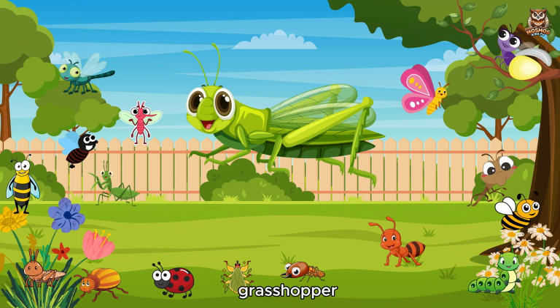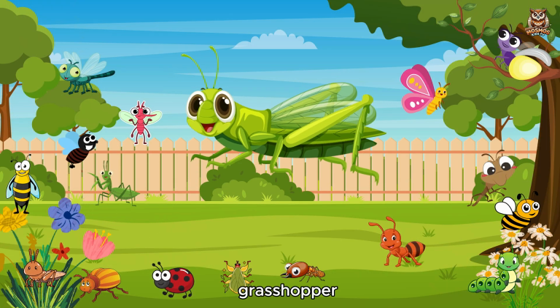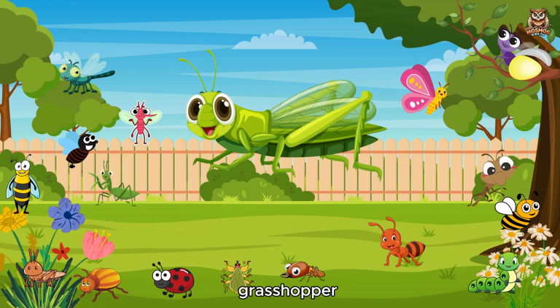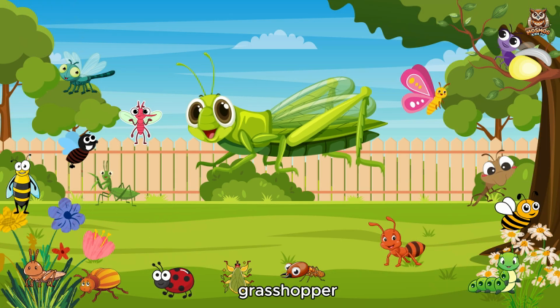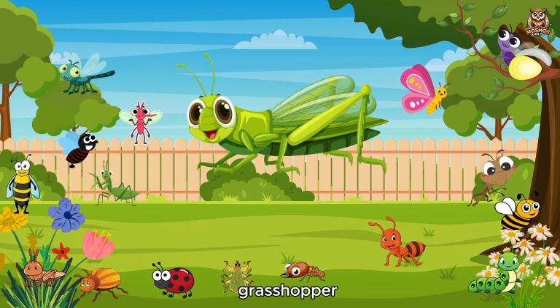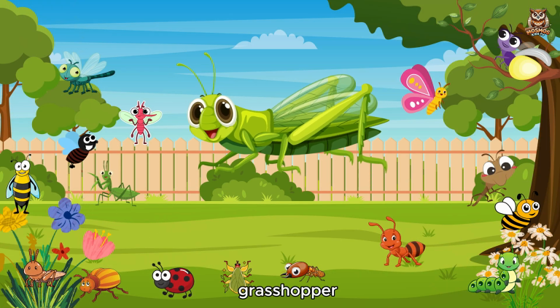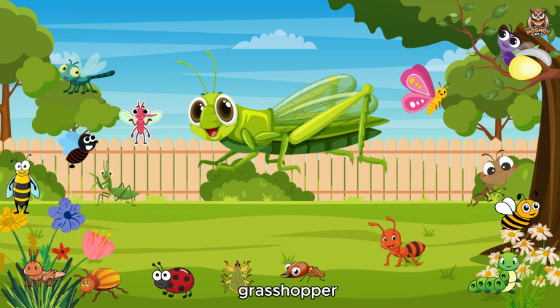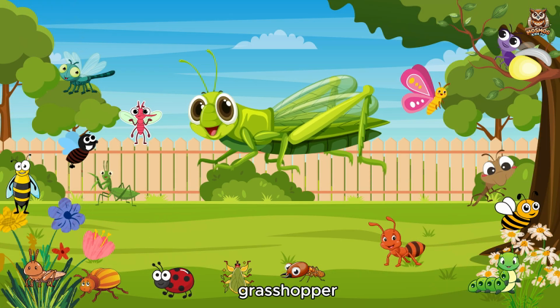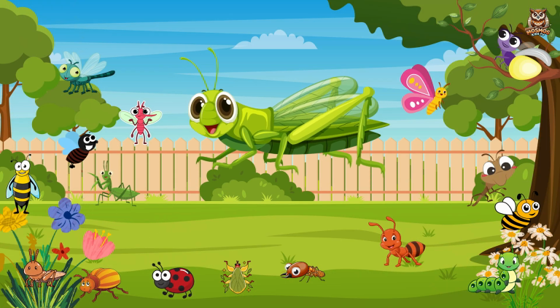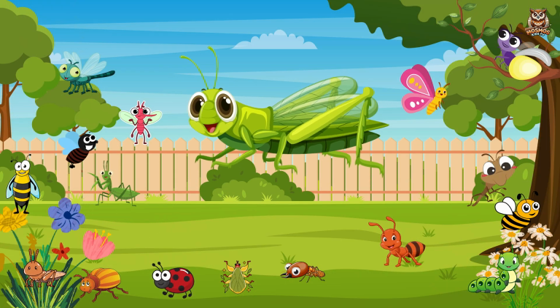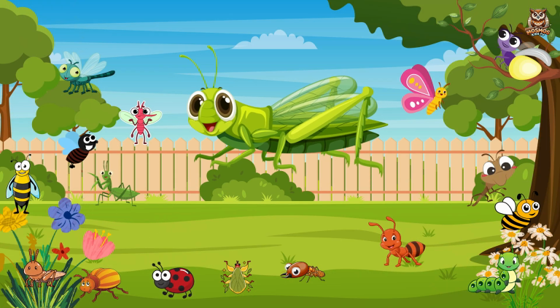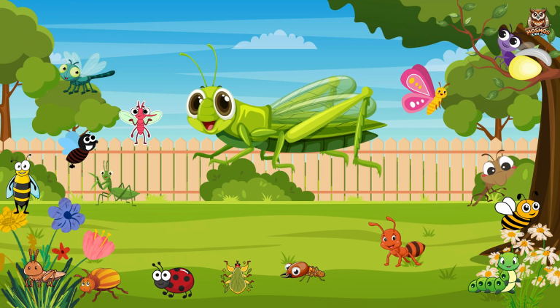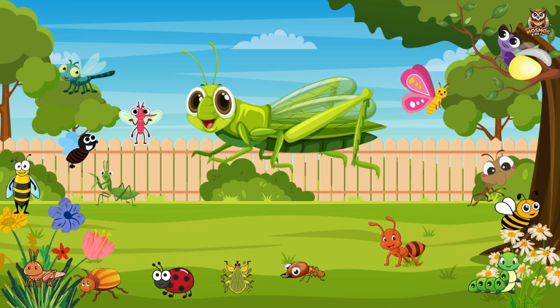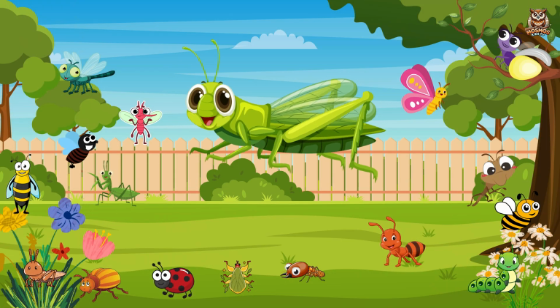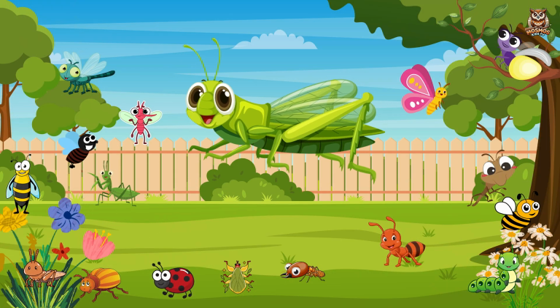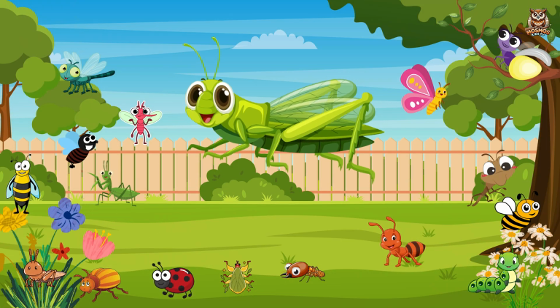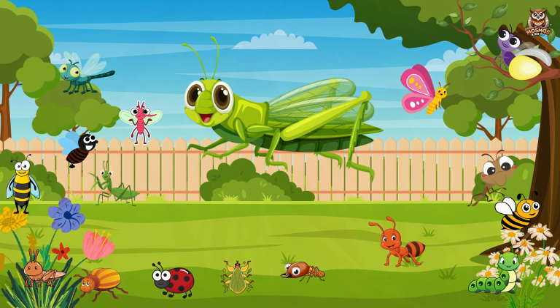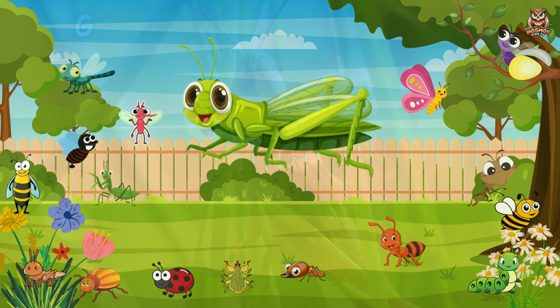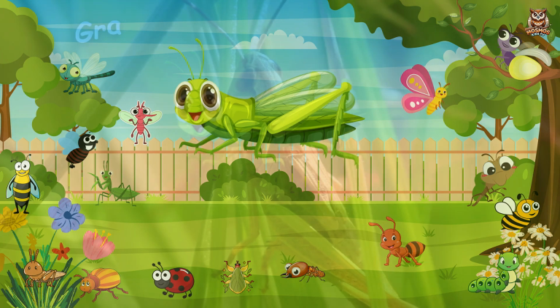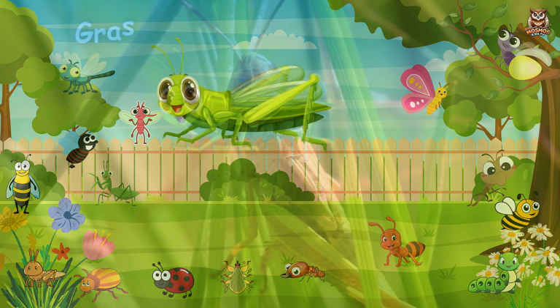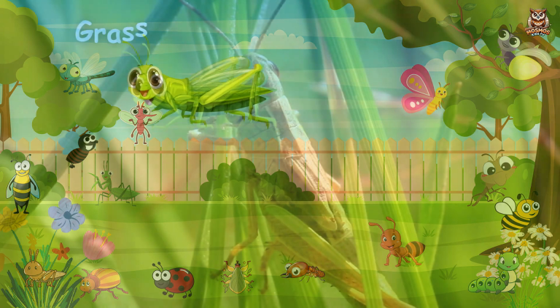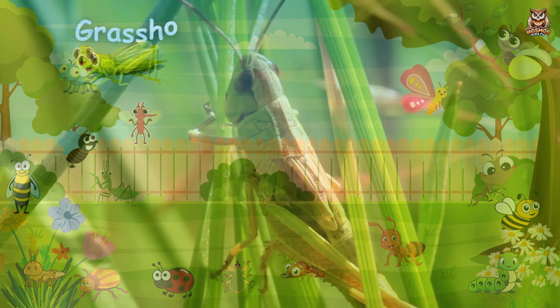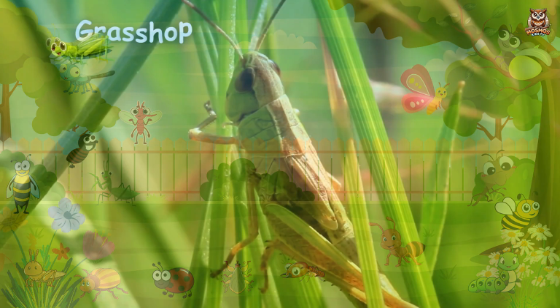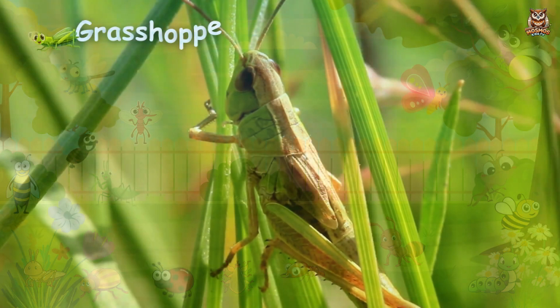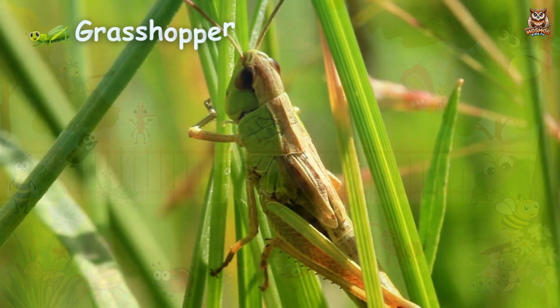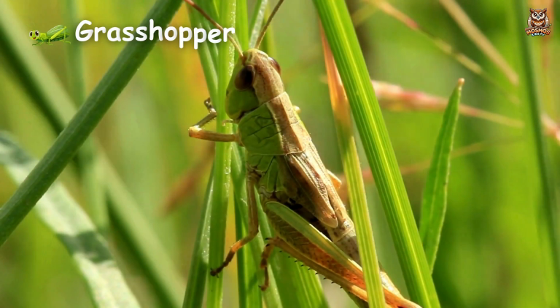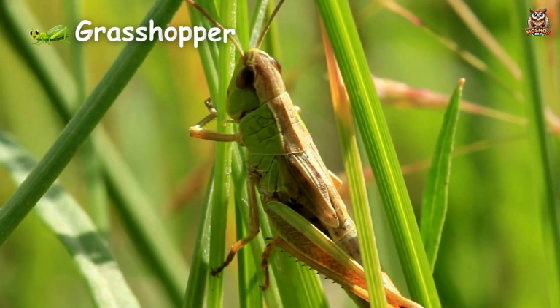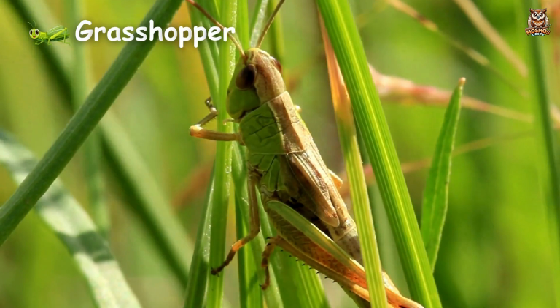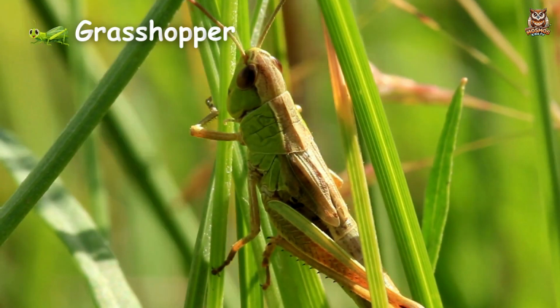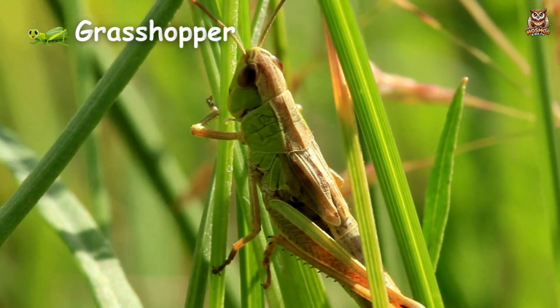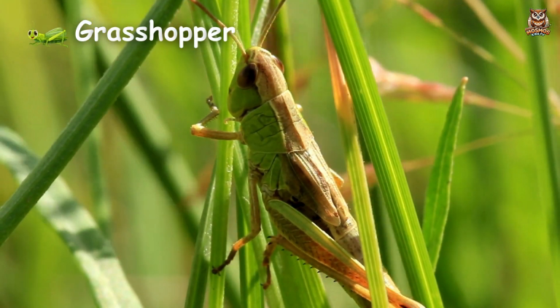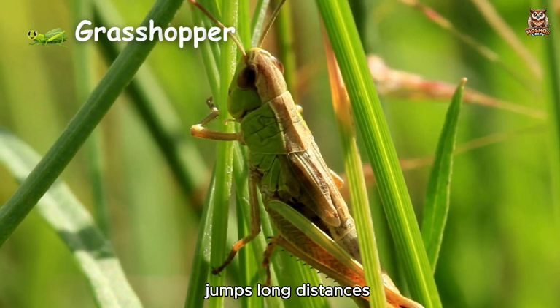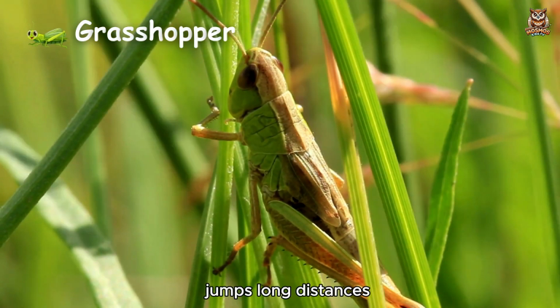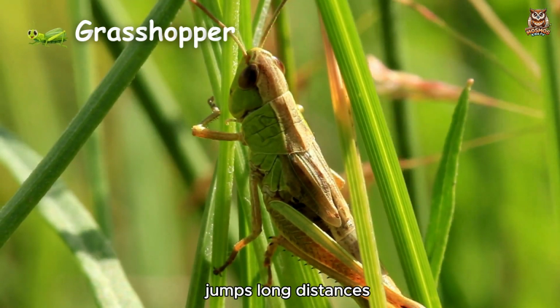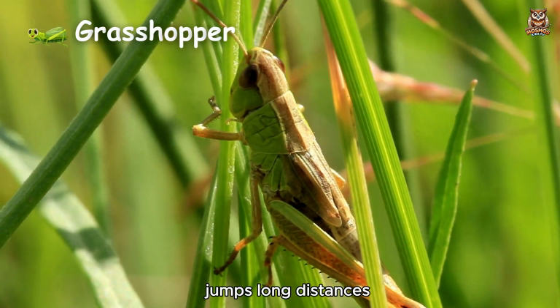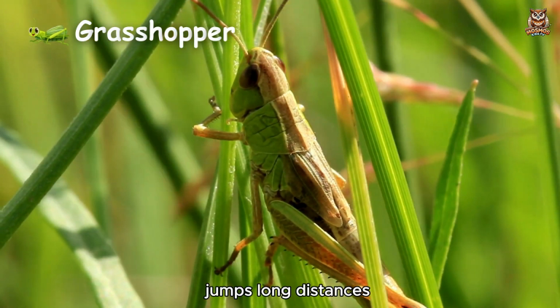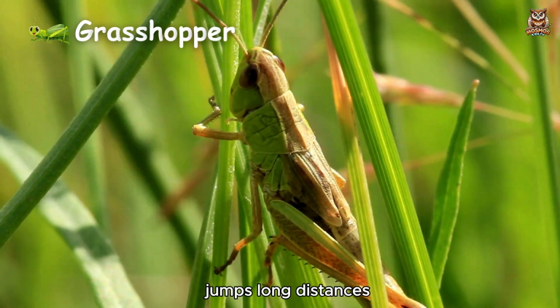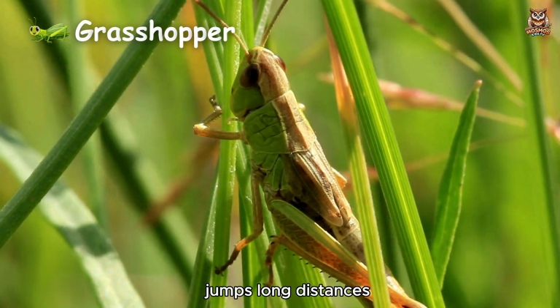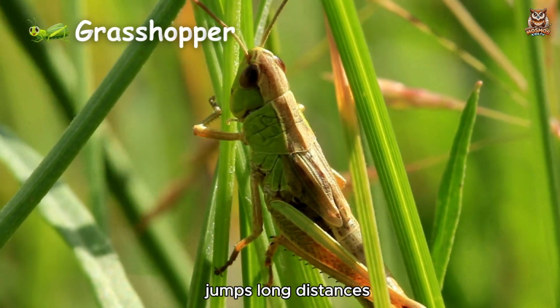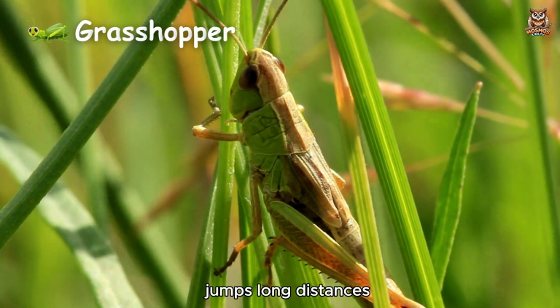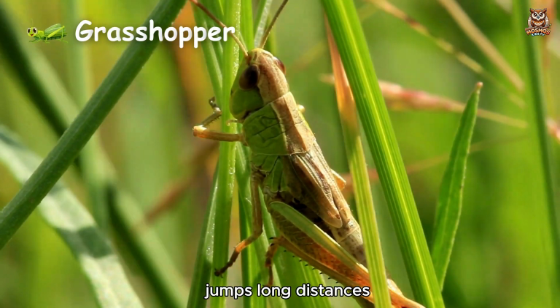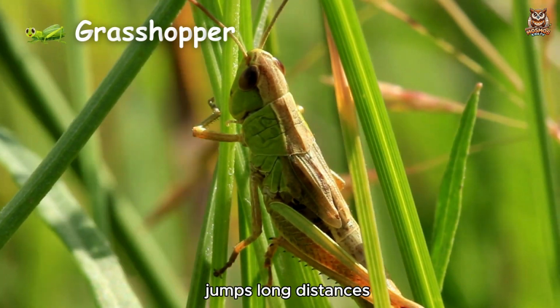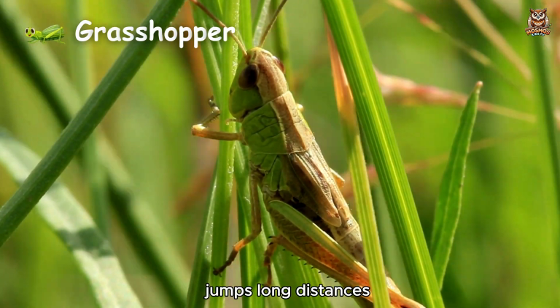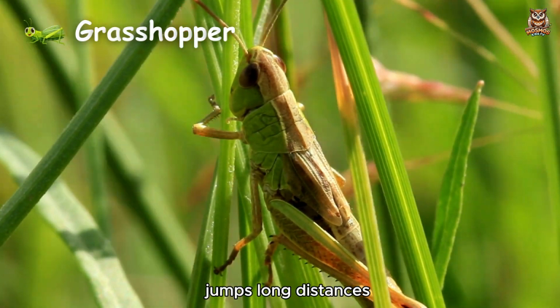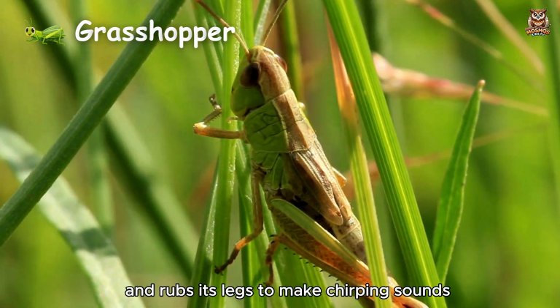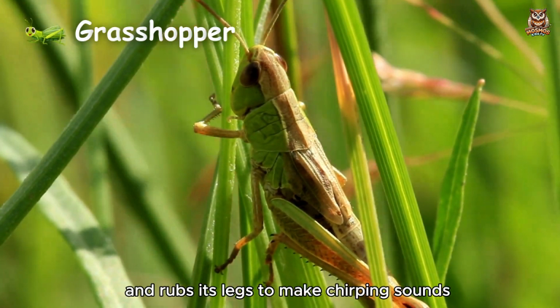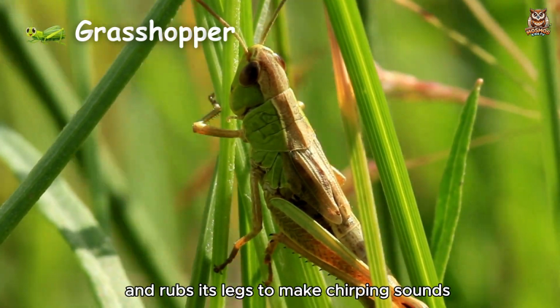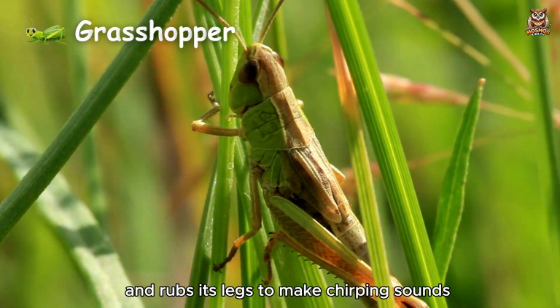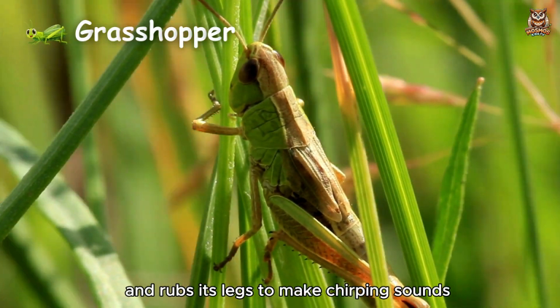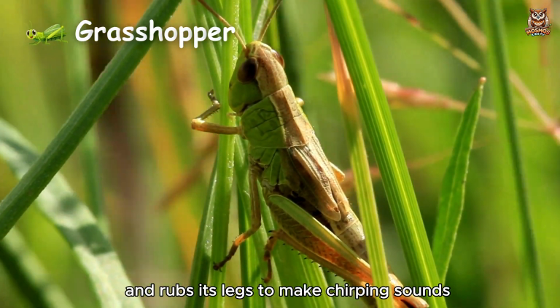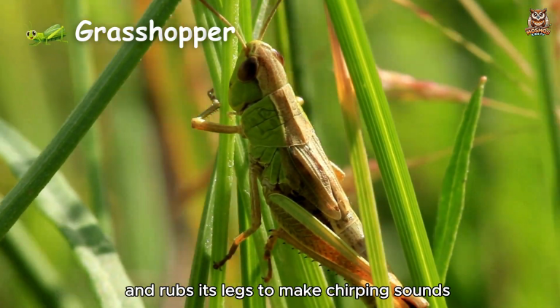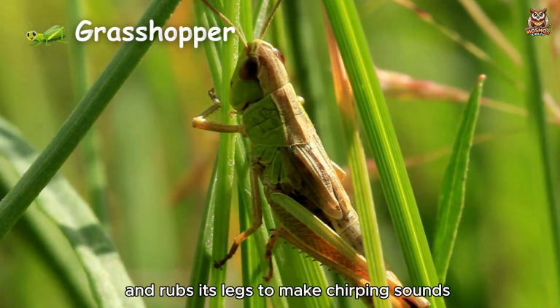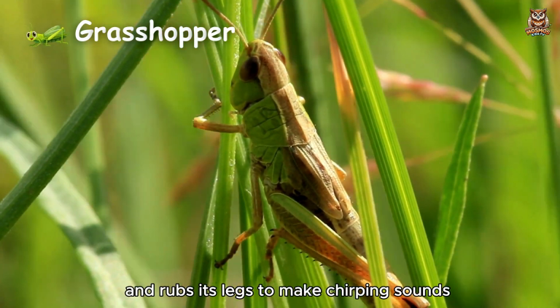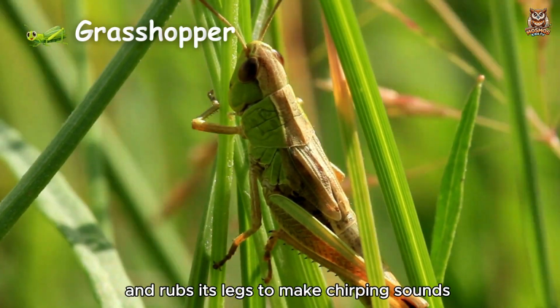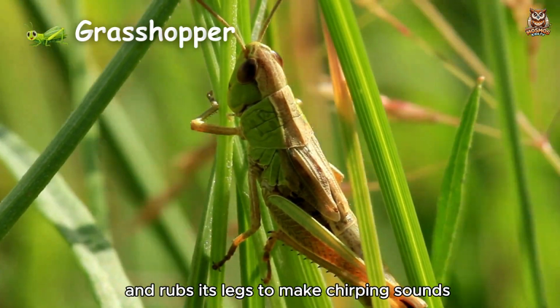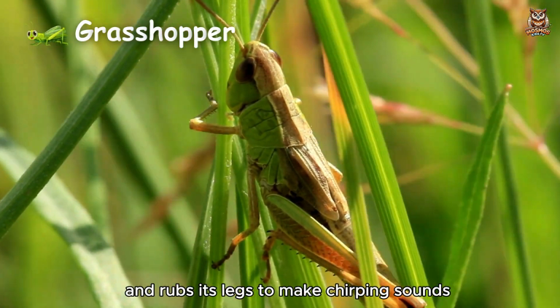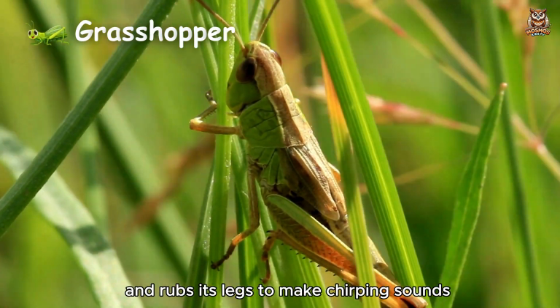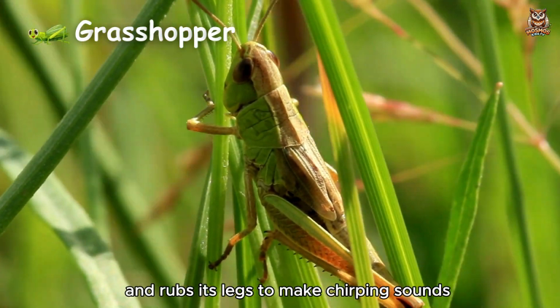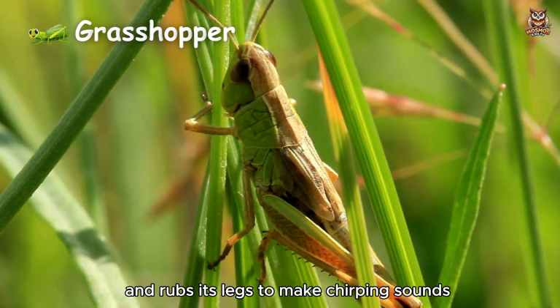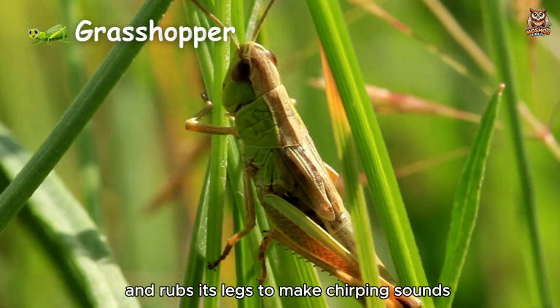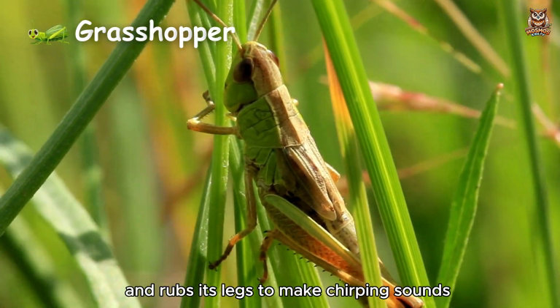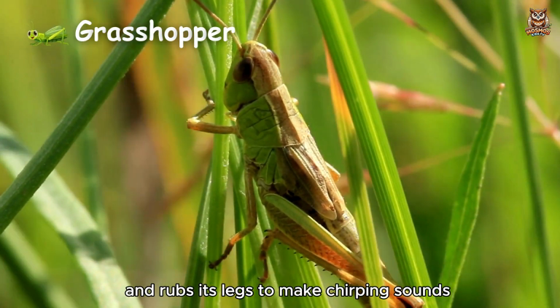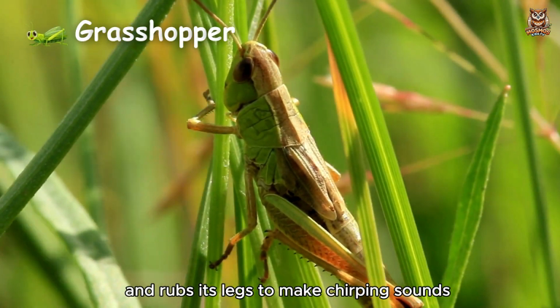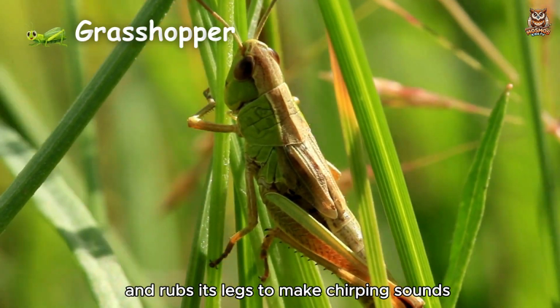Grasshopper. Jumps long distances and rubs its legs to make chirping sounds.